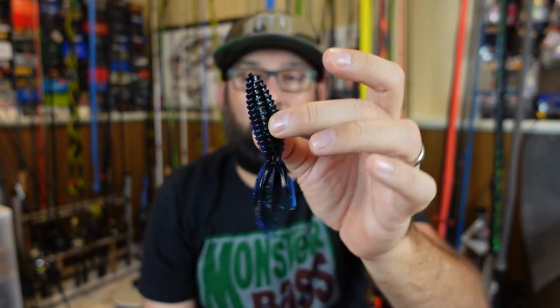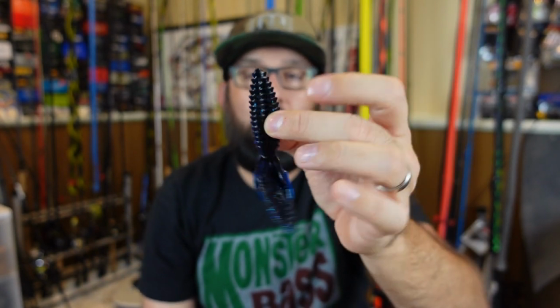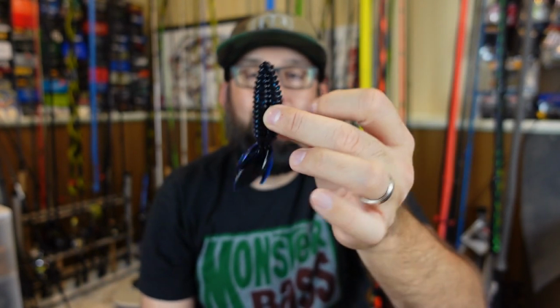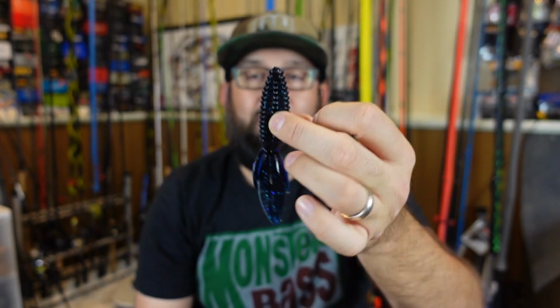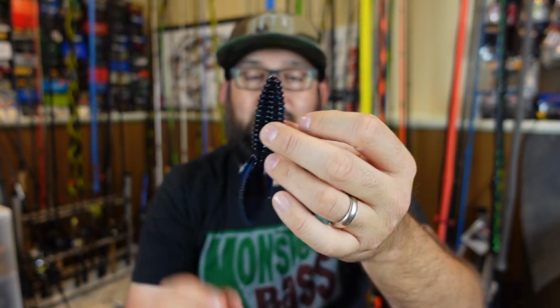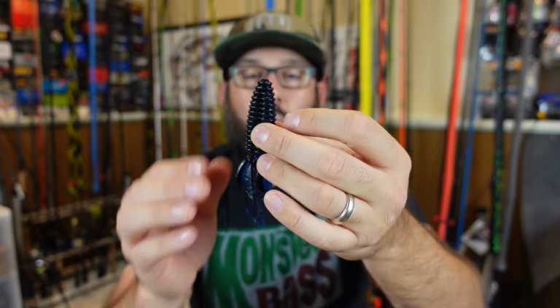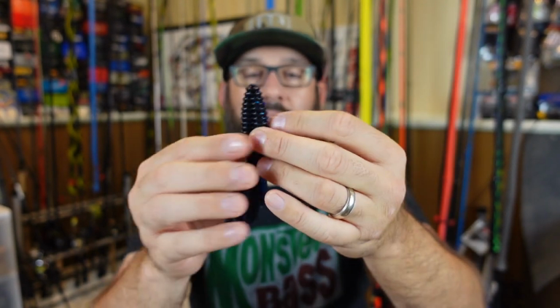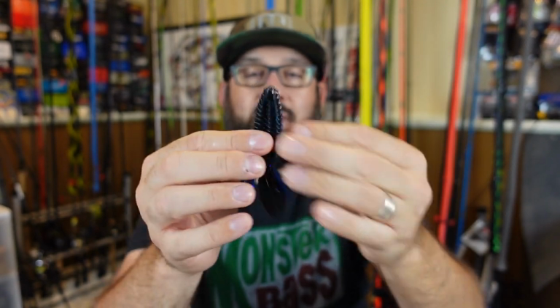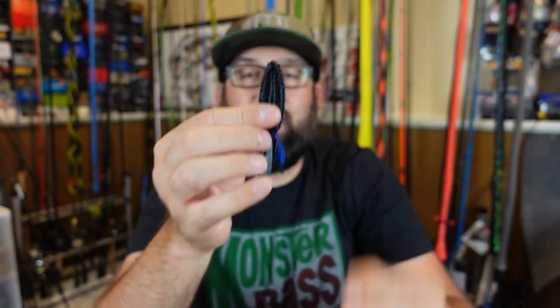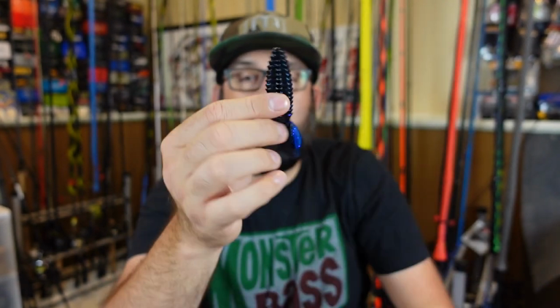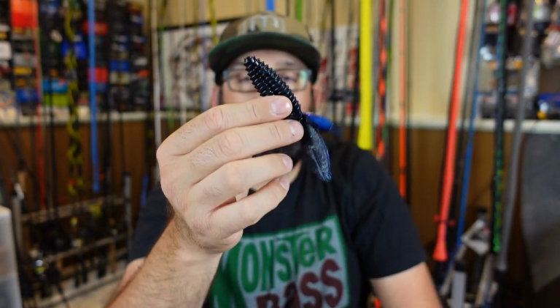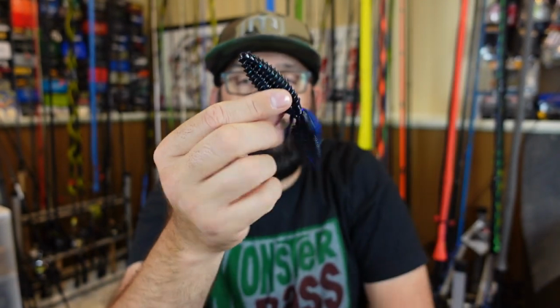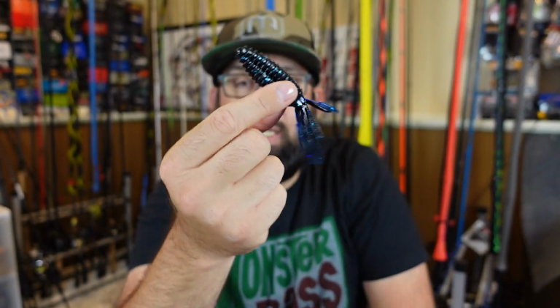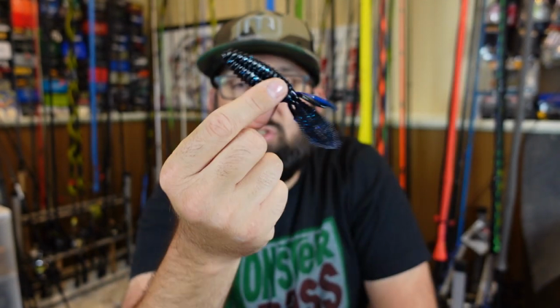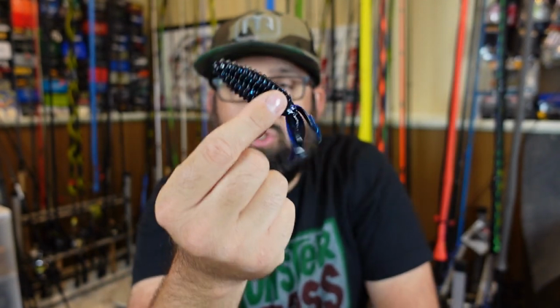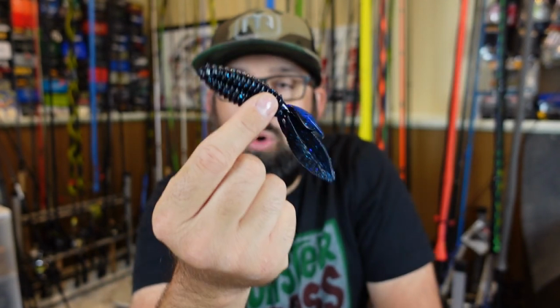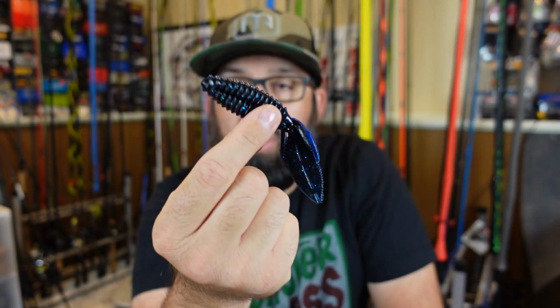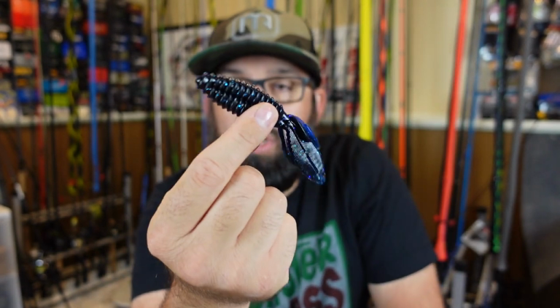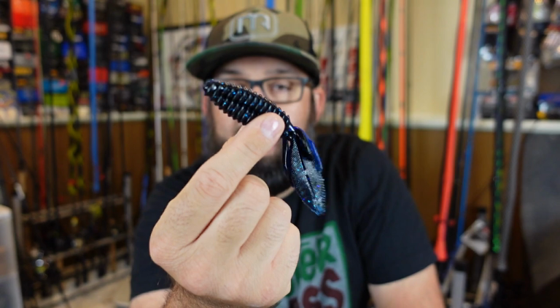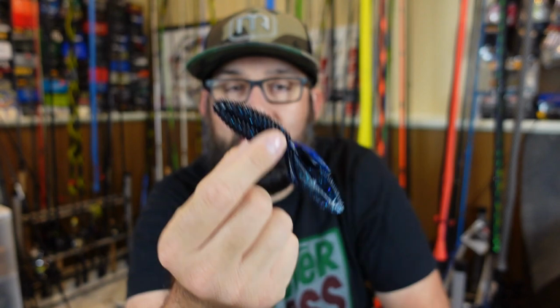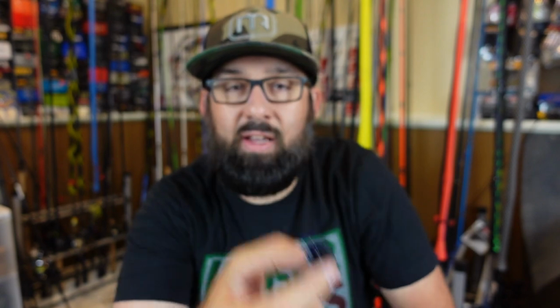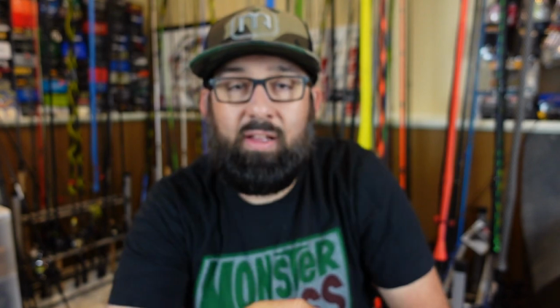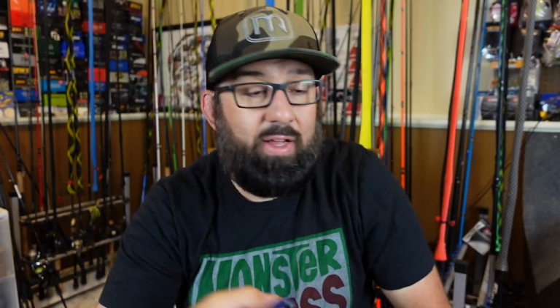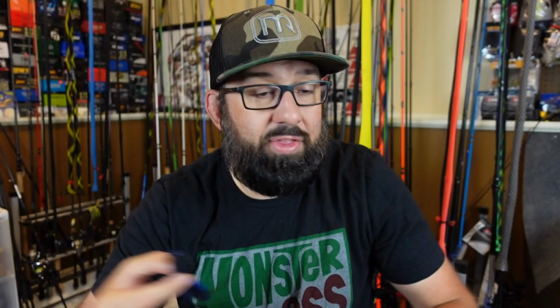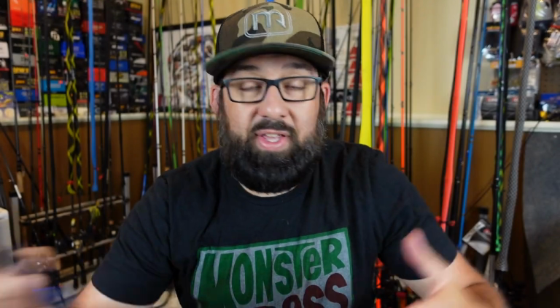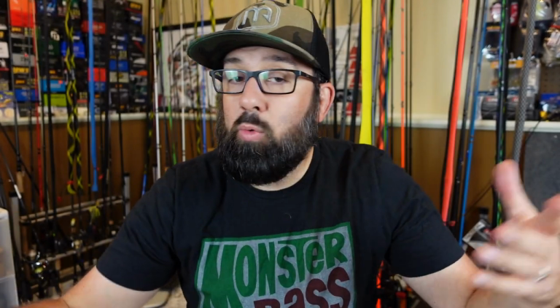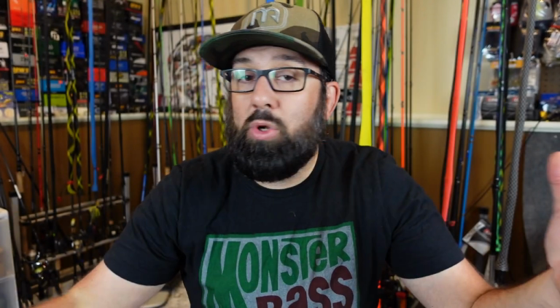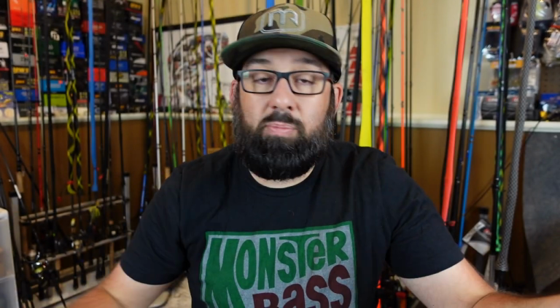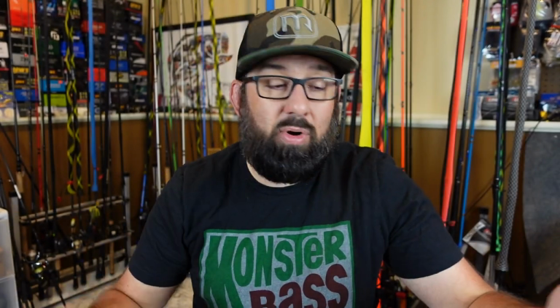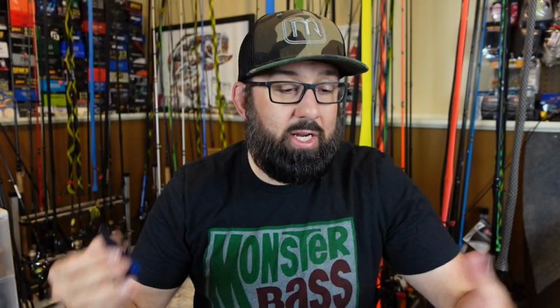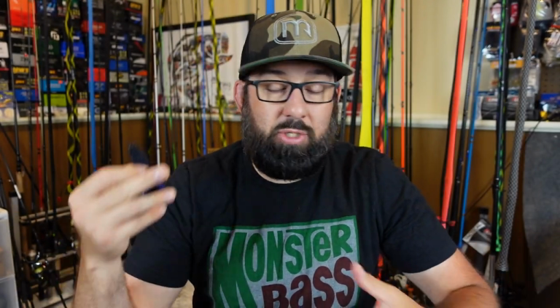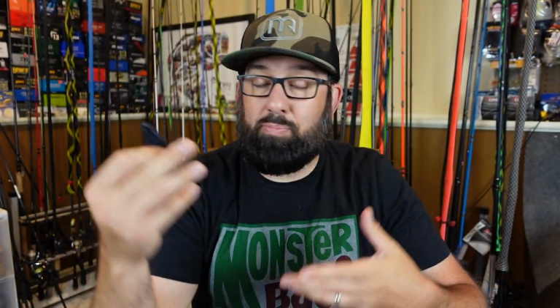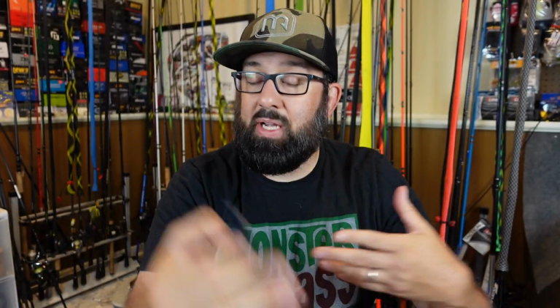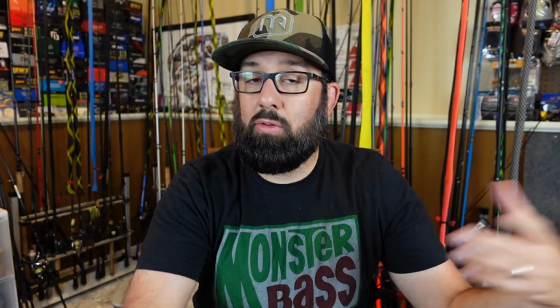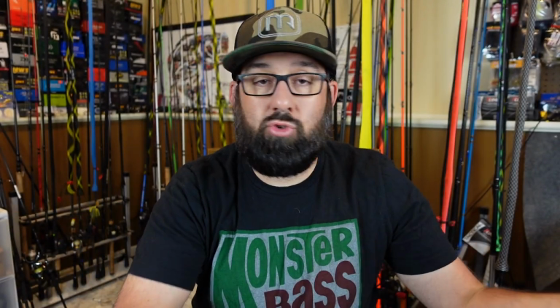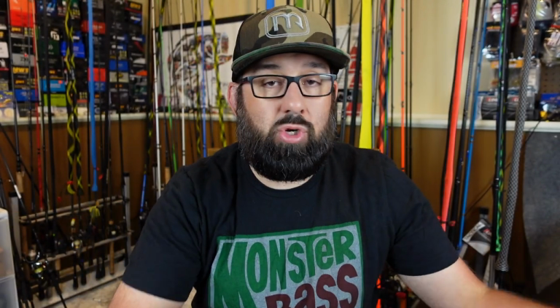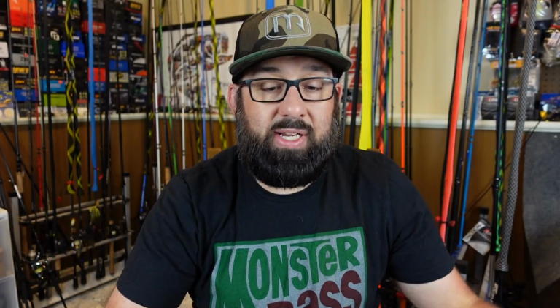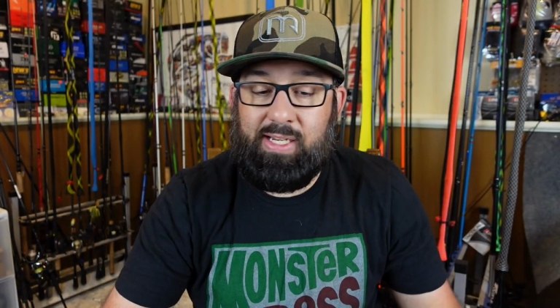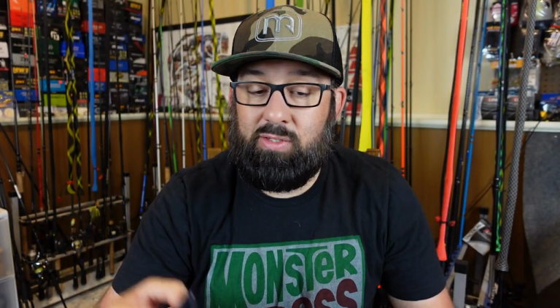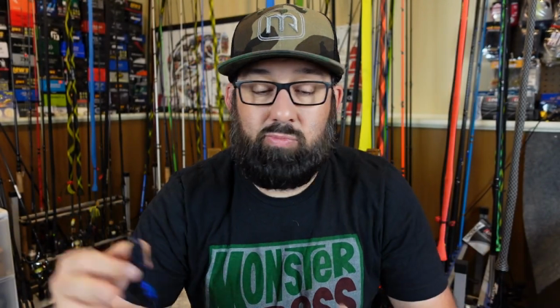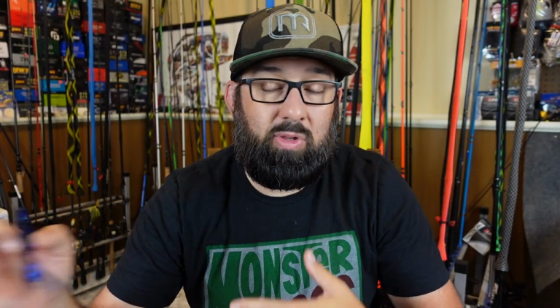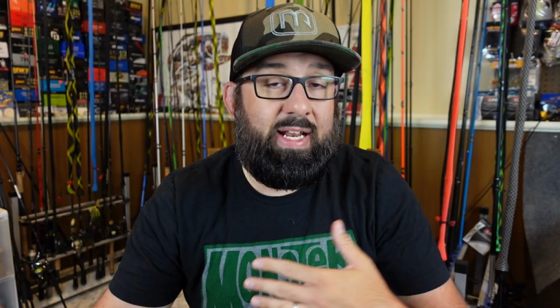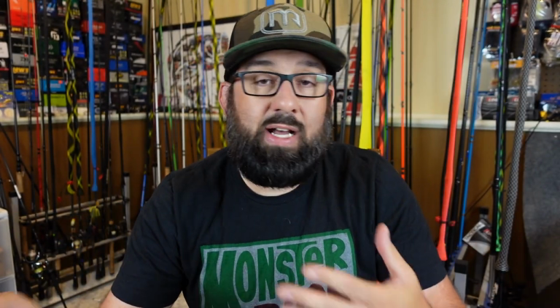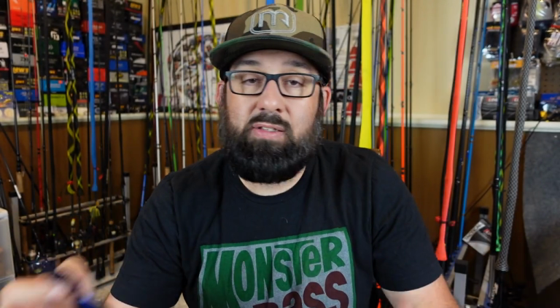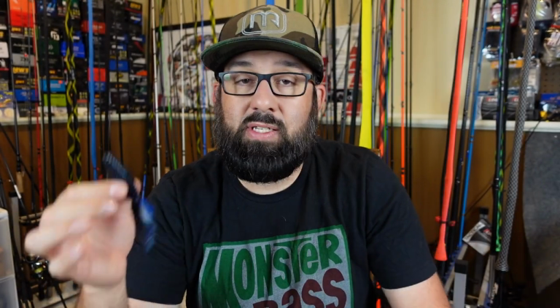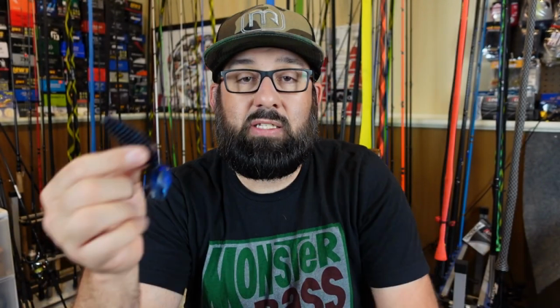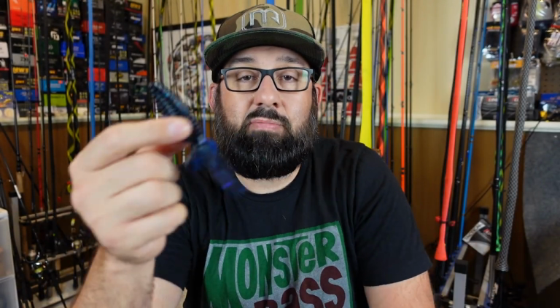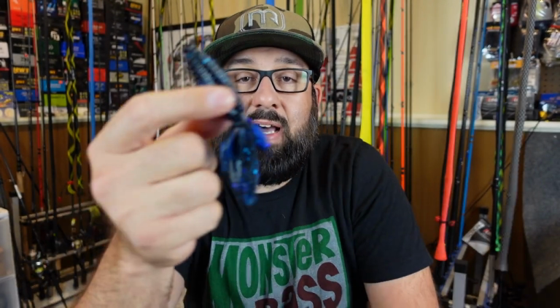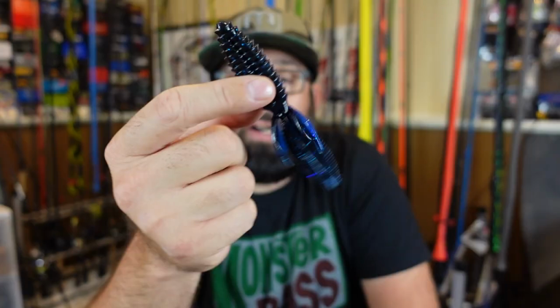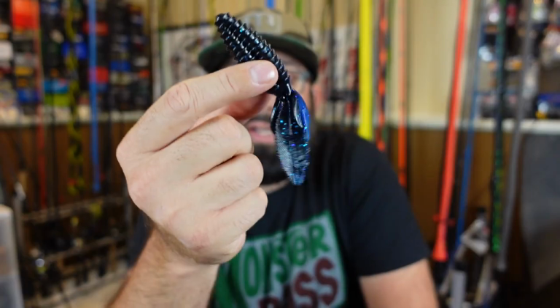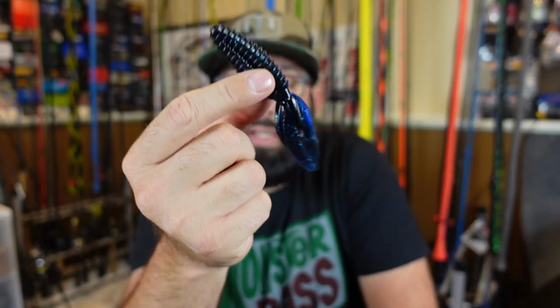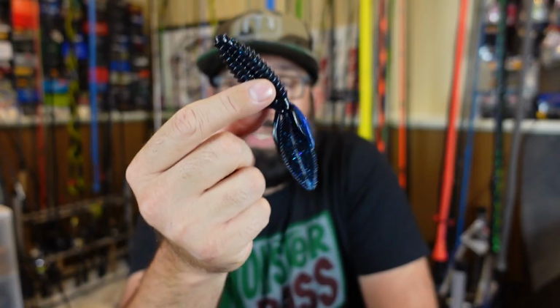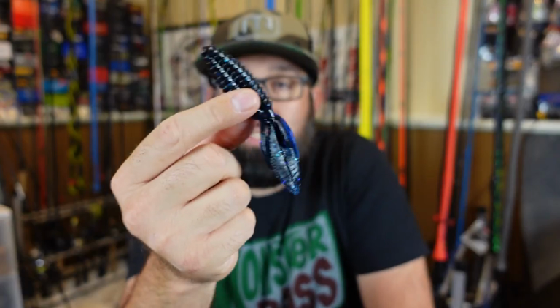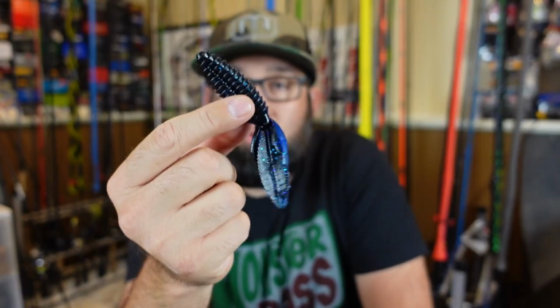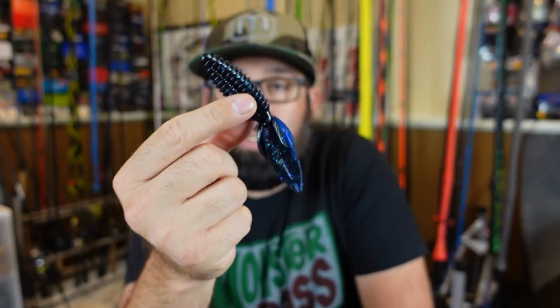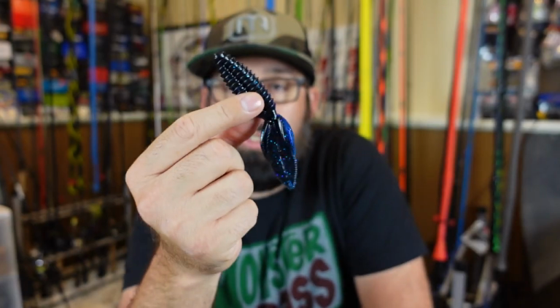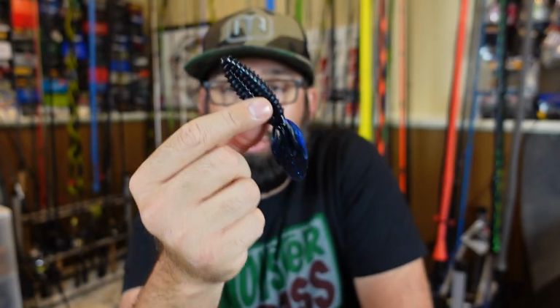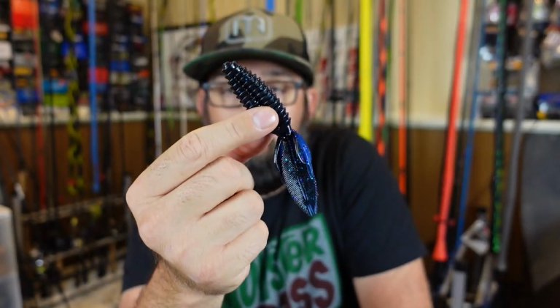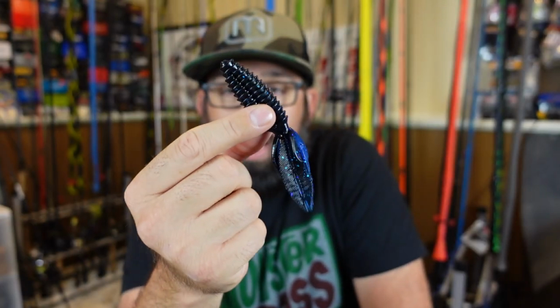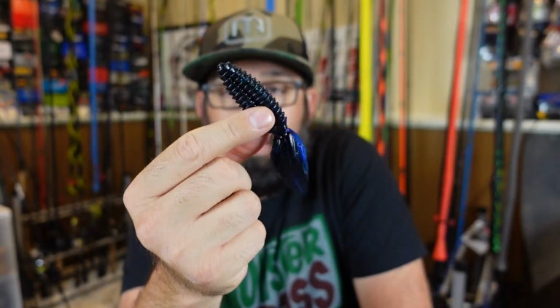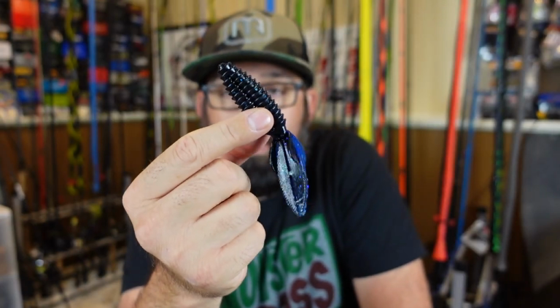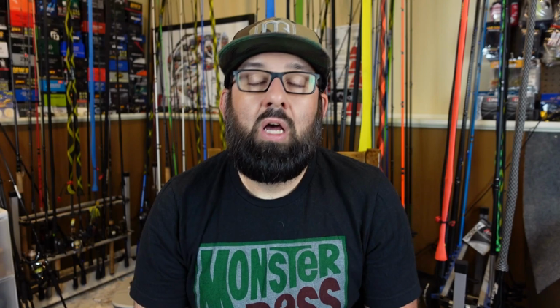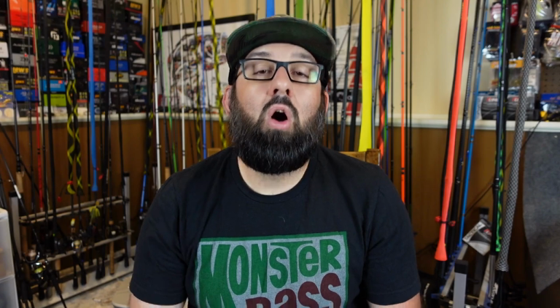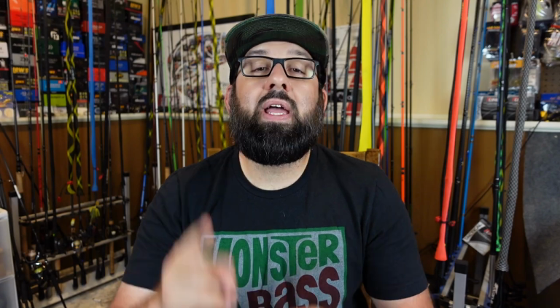That's why a Texas rig is so good in thick woody brush, big trees, laydowns — doesn't matter. Texas rigs are great.